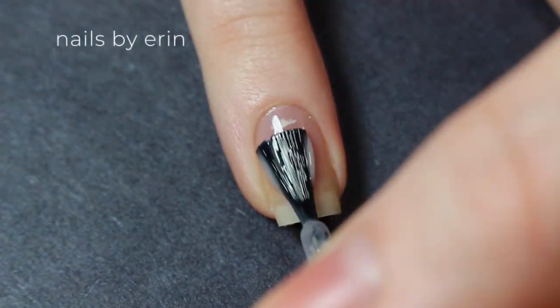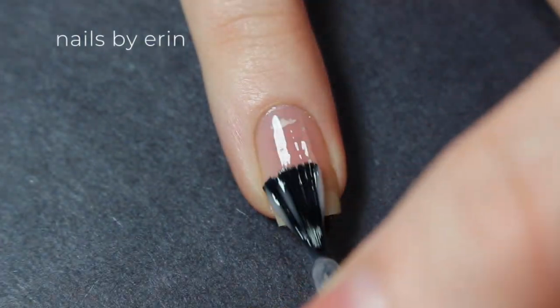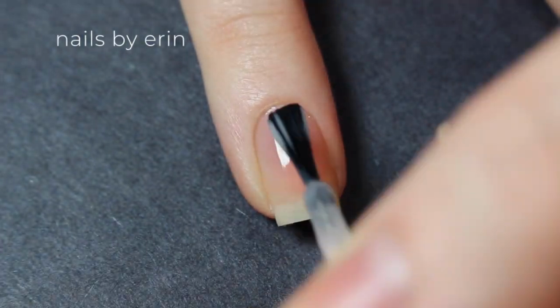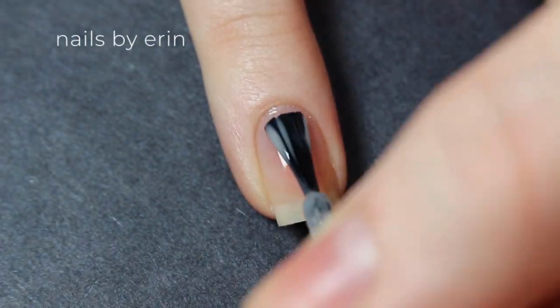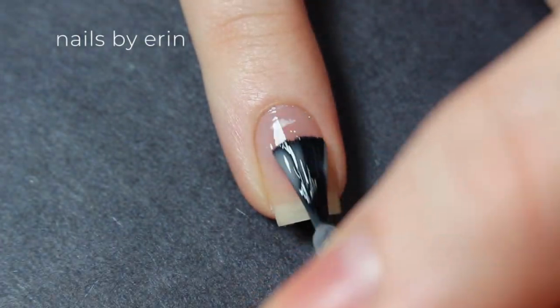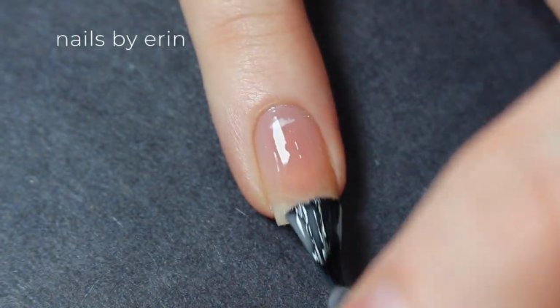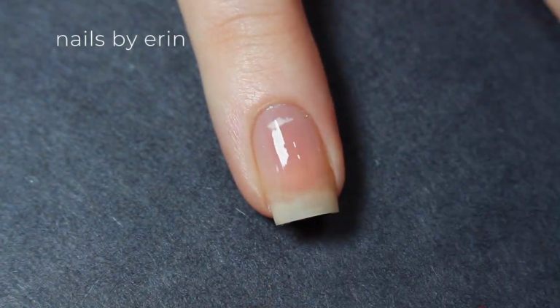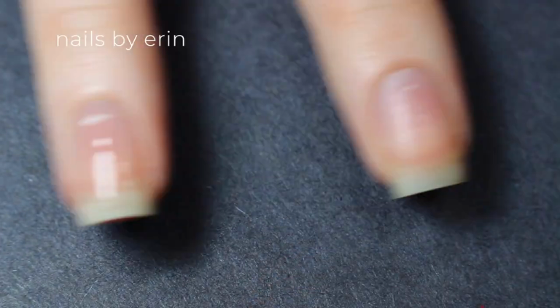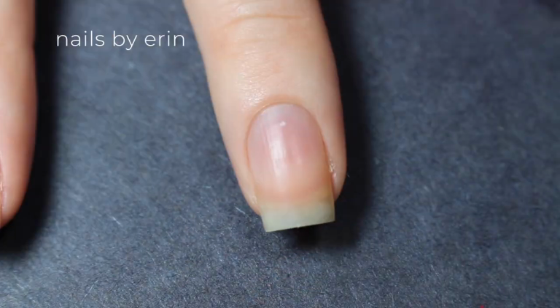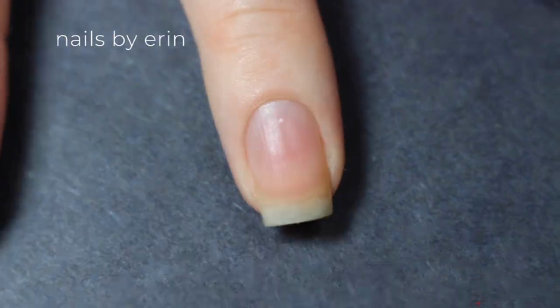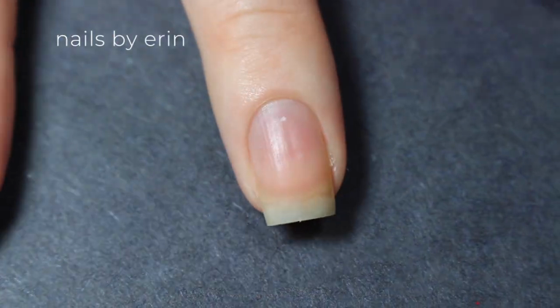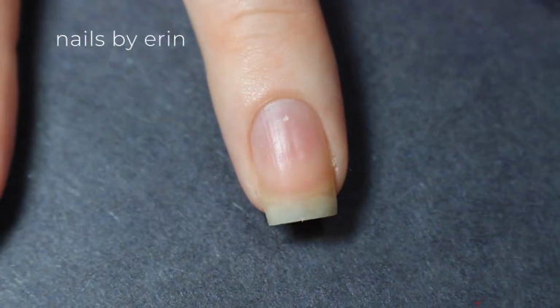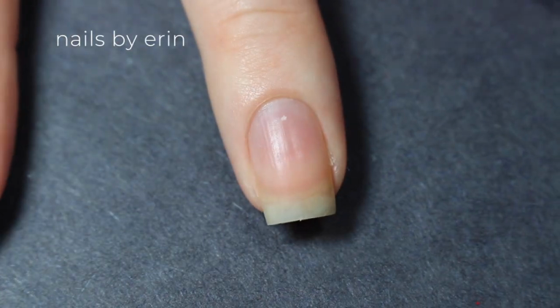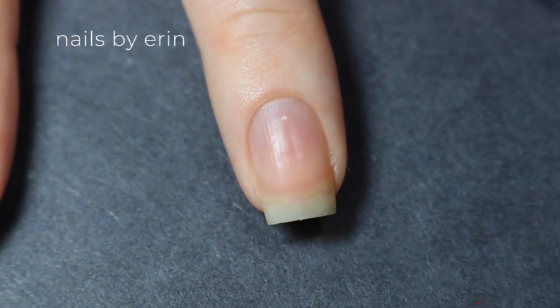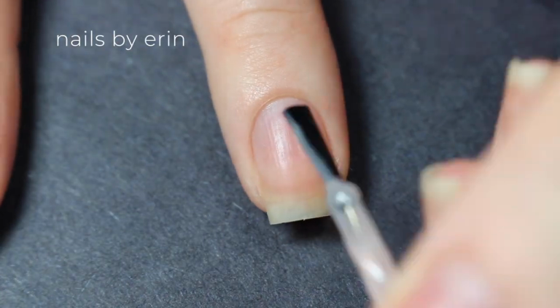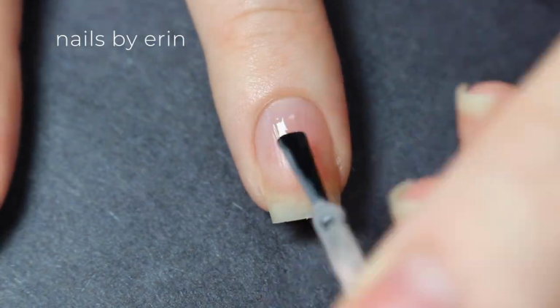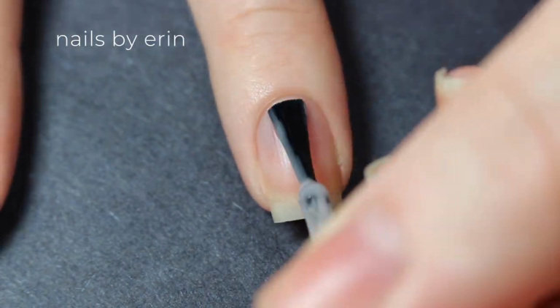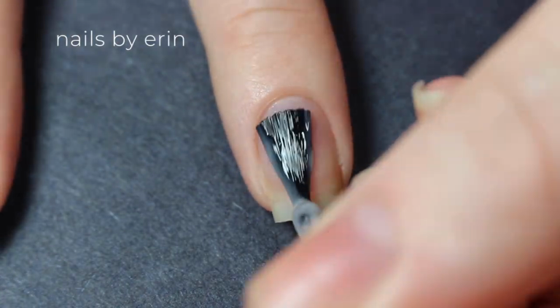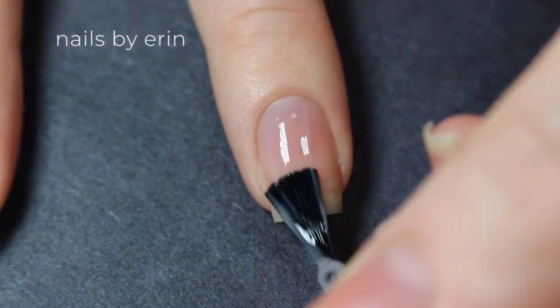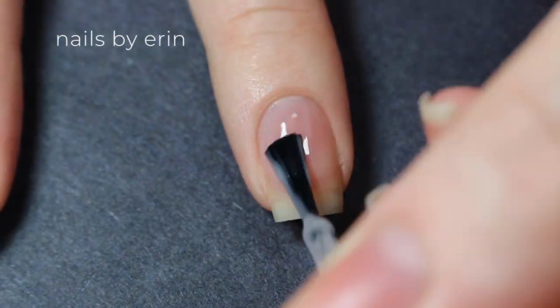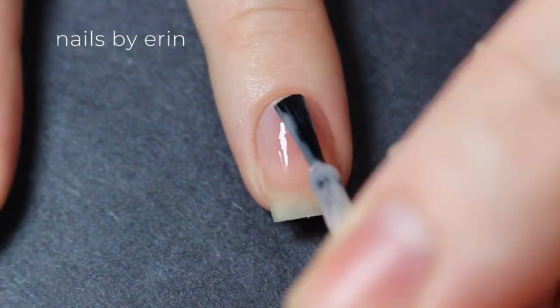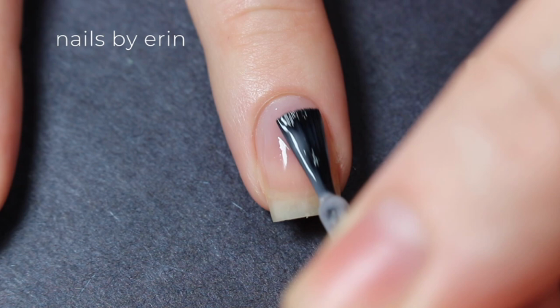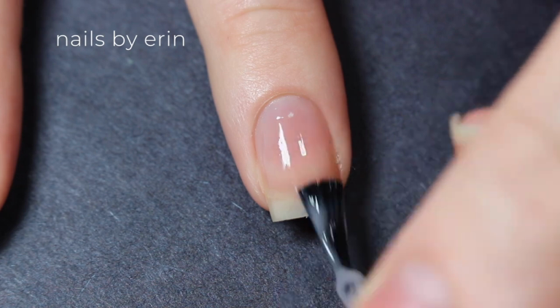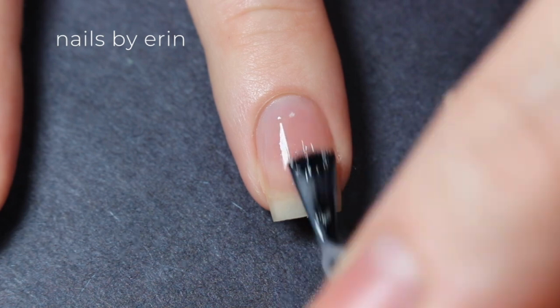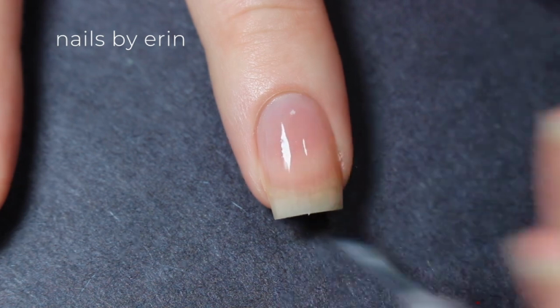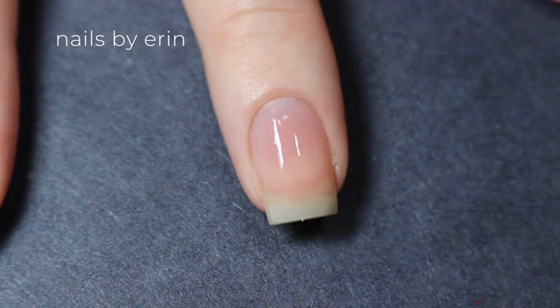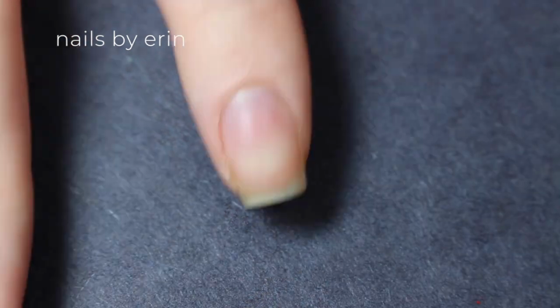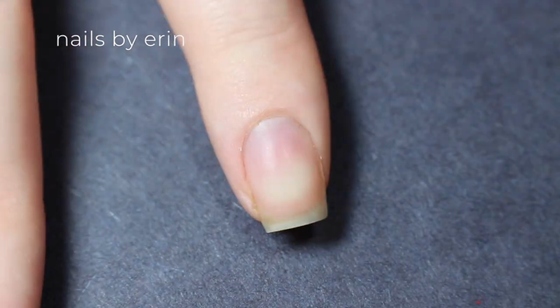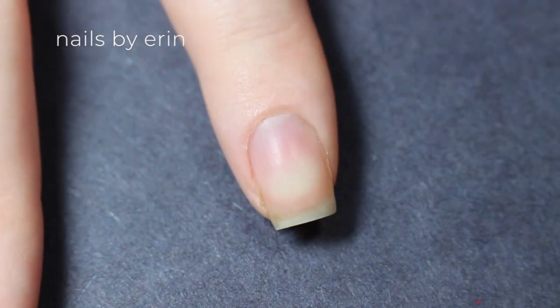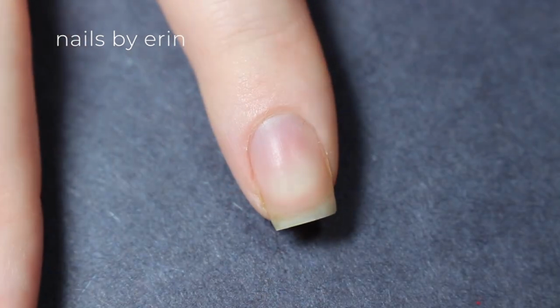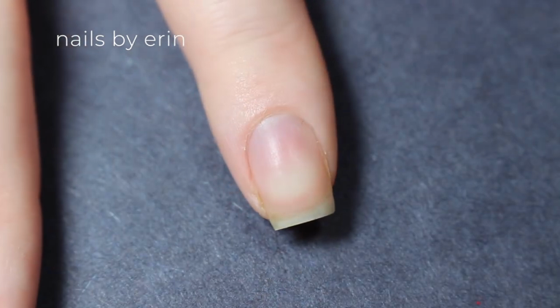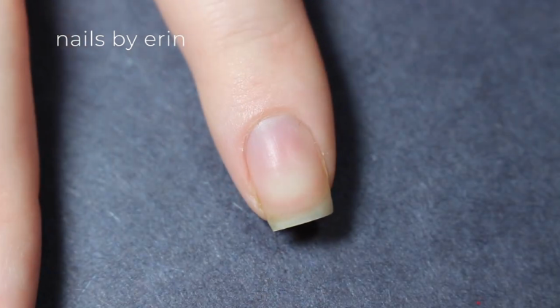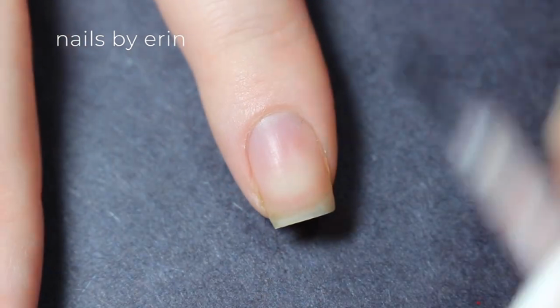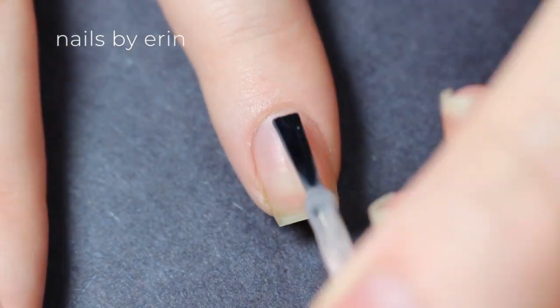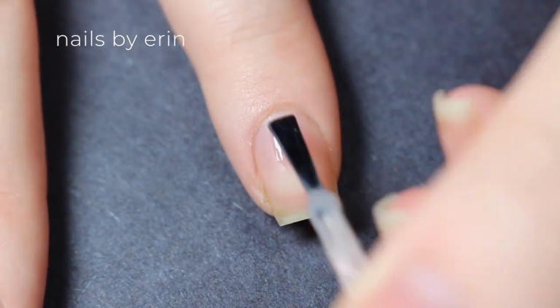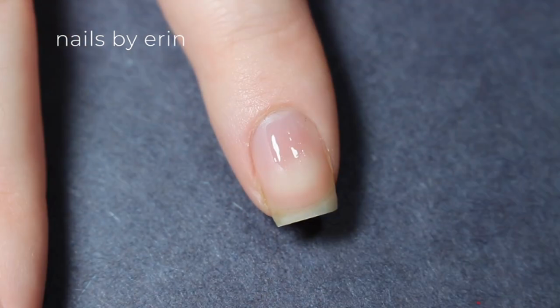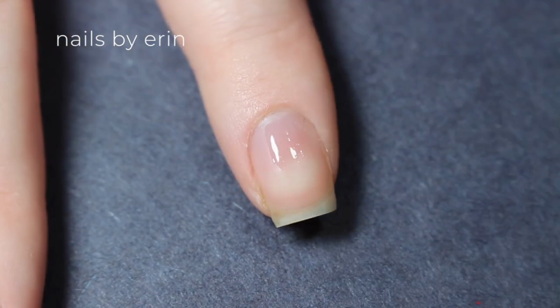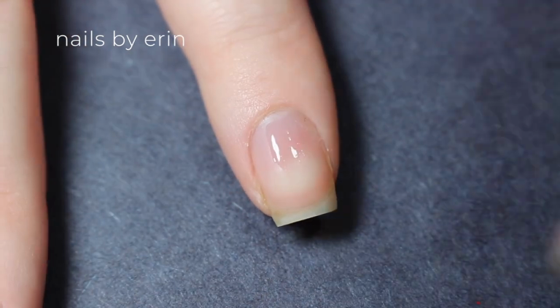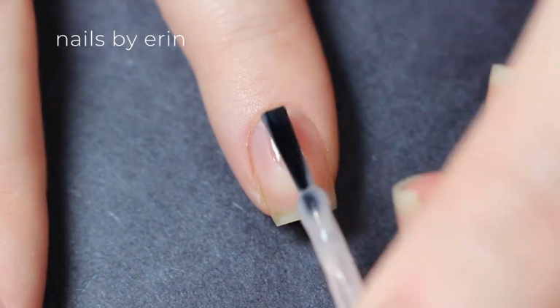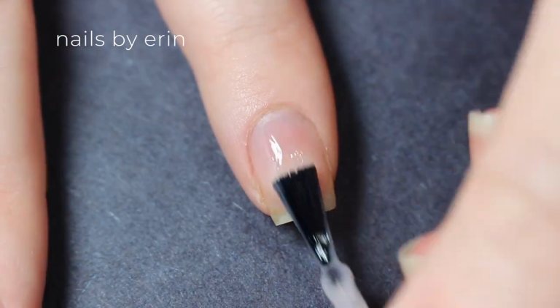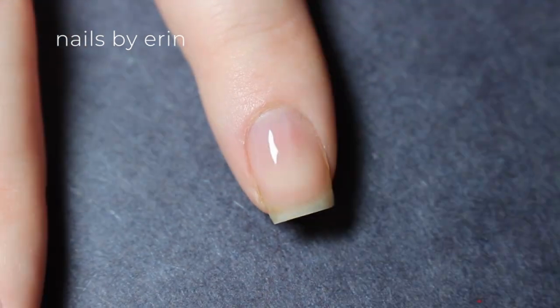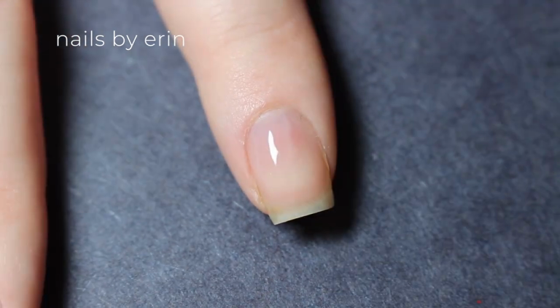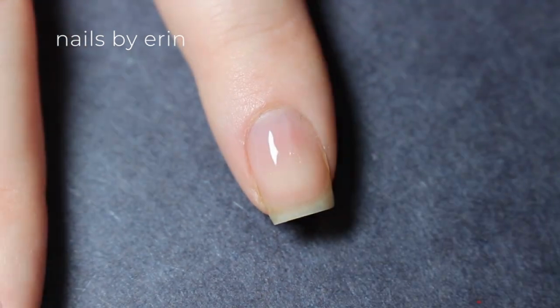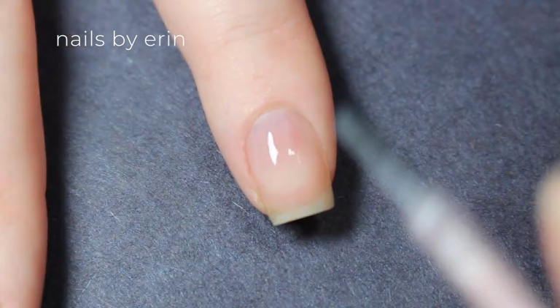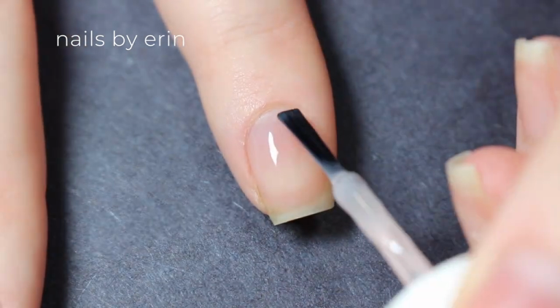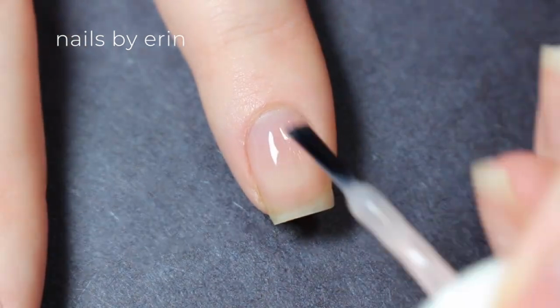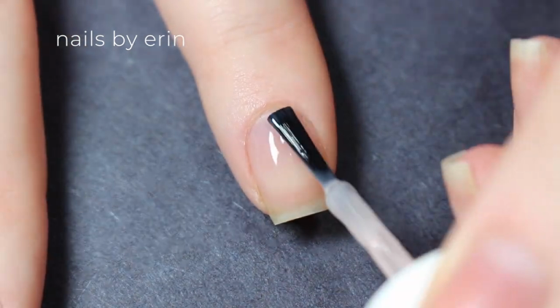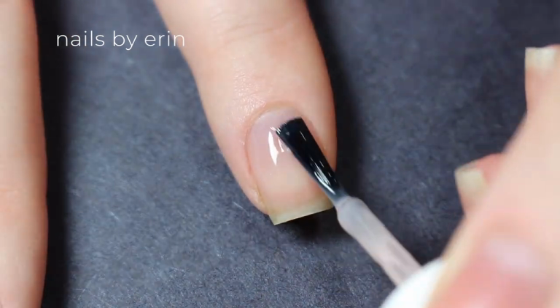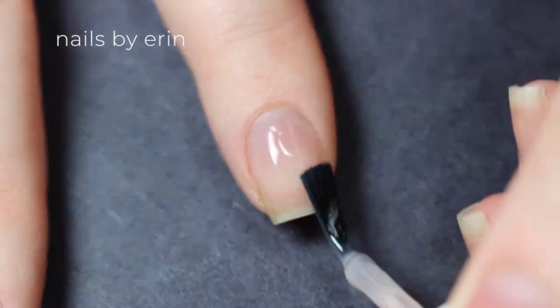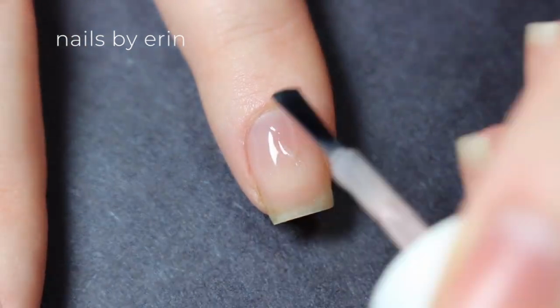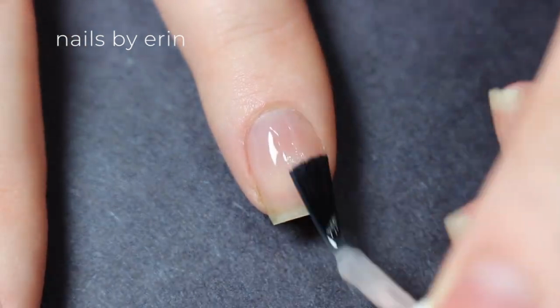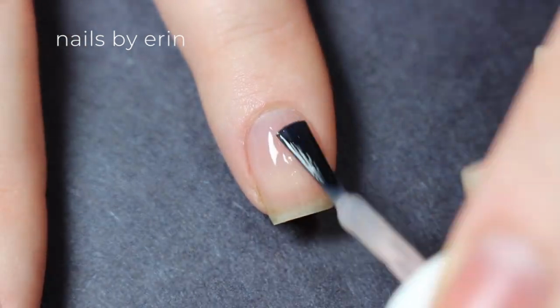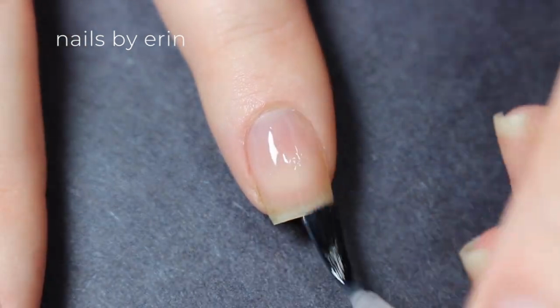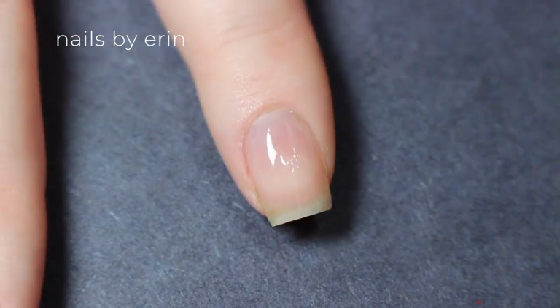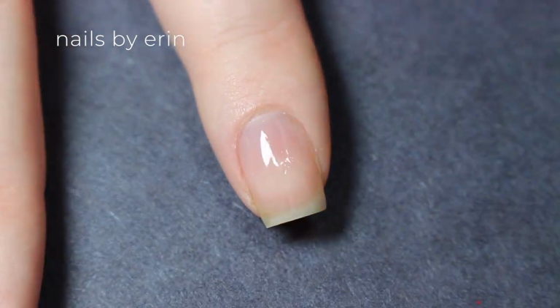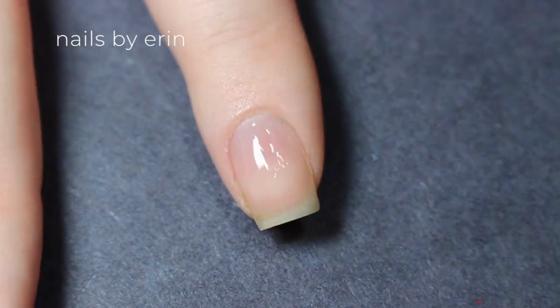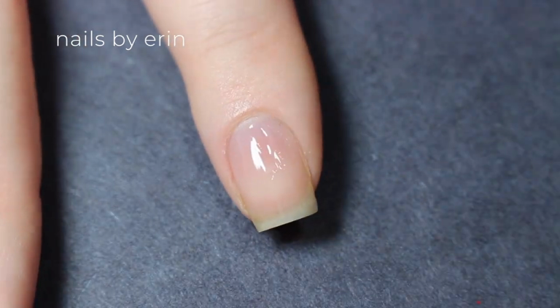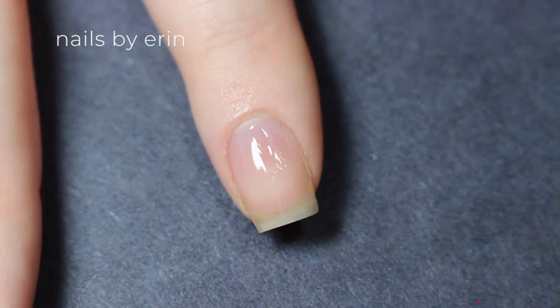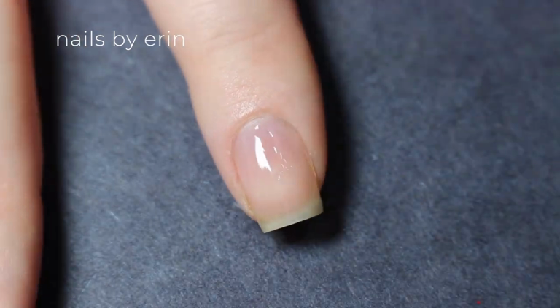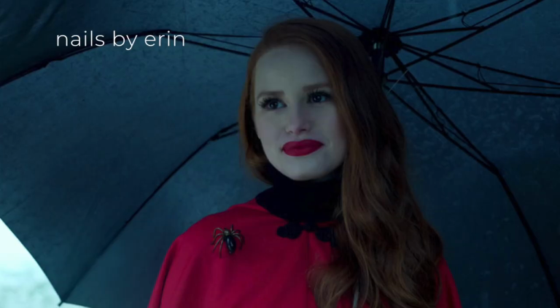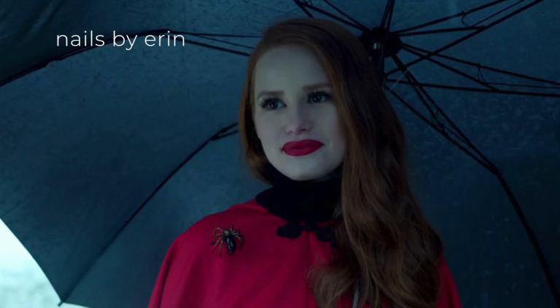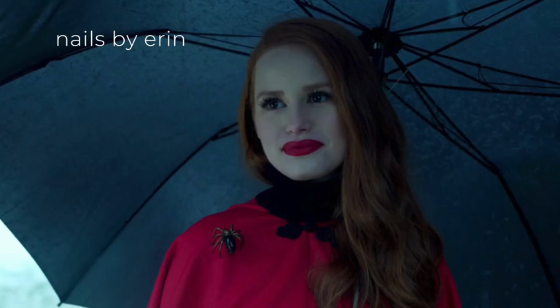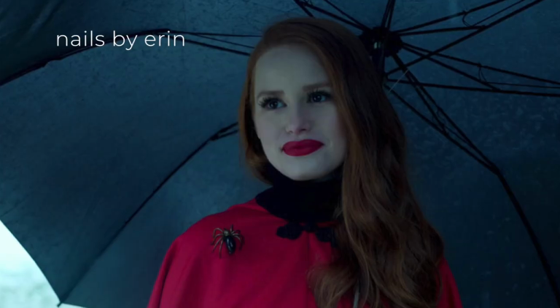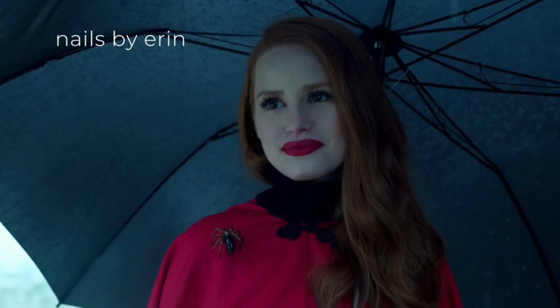So I'm starting off with a base coat on all of my nails, and each nail I'm going to be doing inspired by a different character on the show.